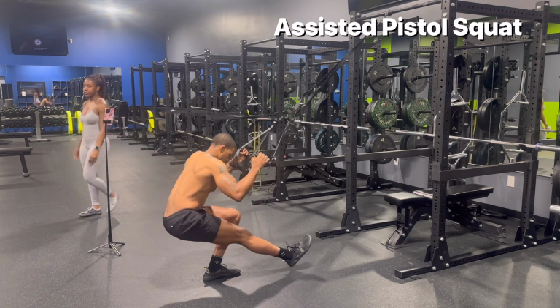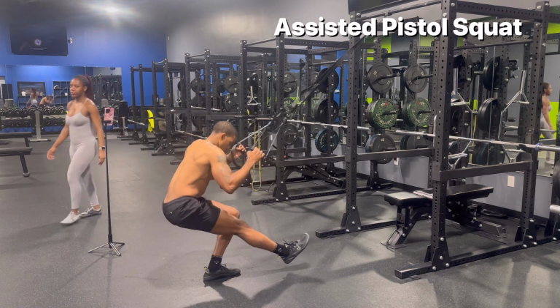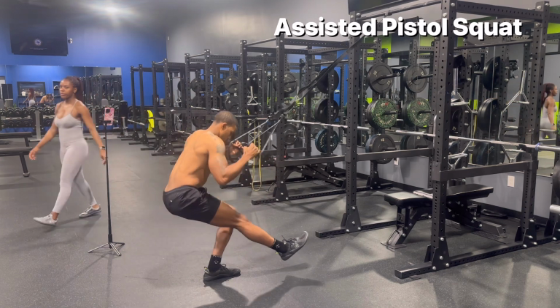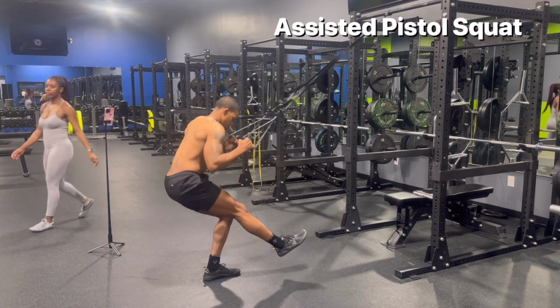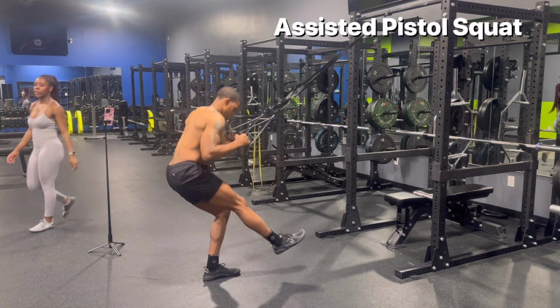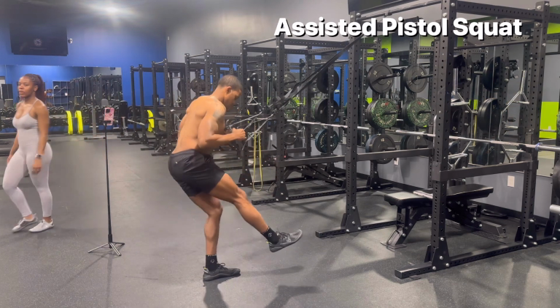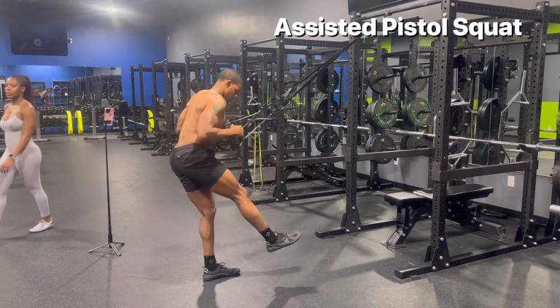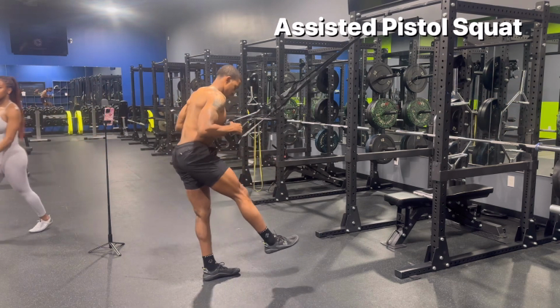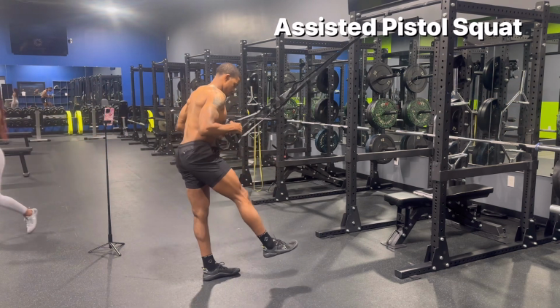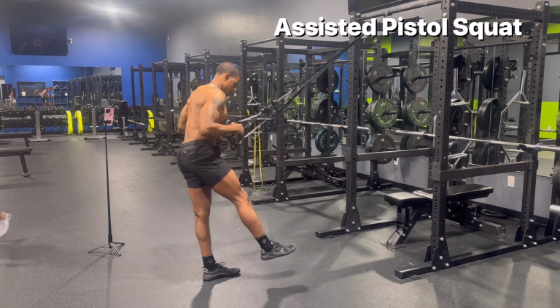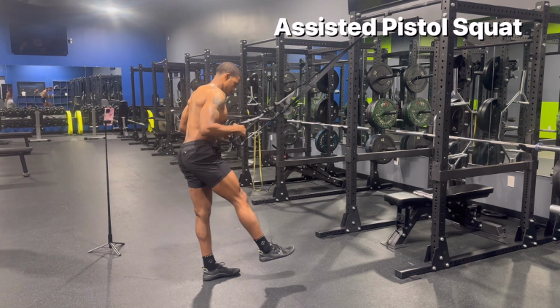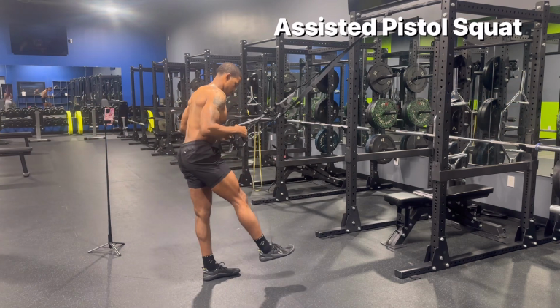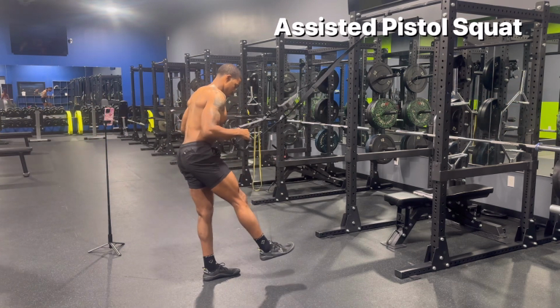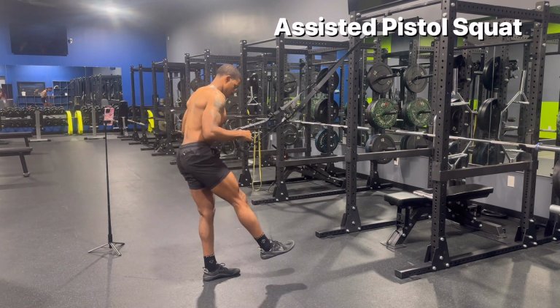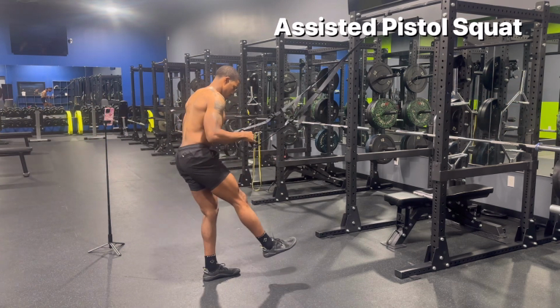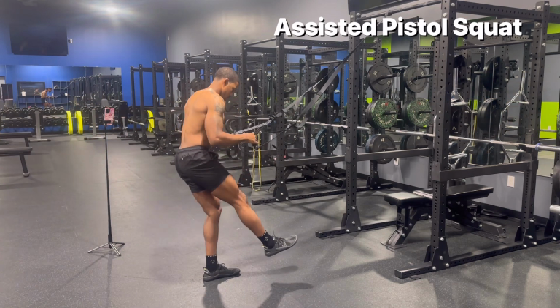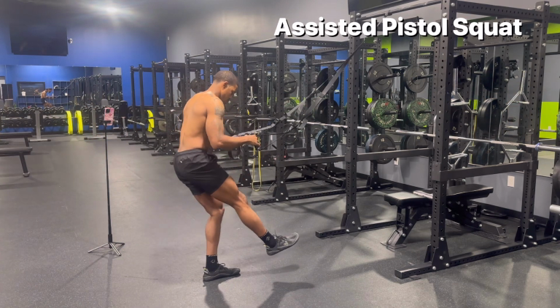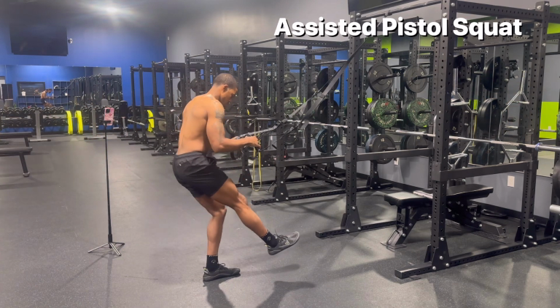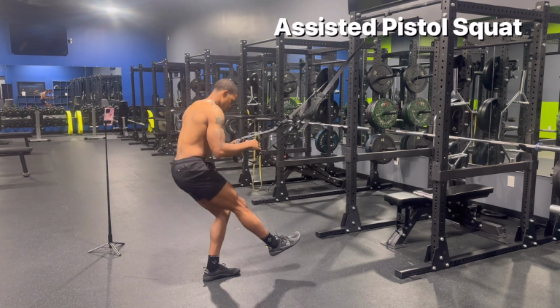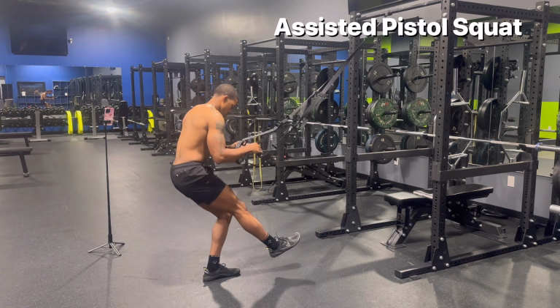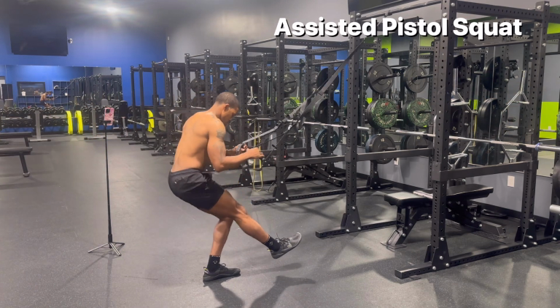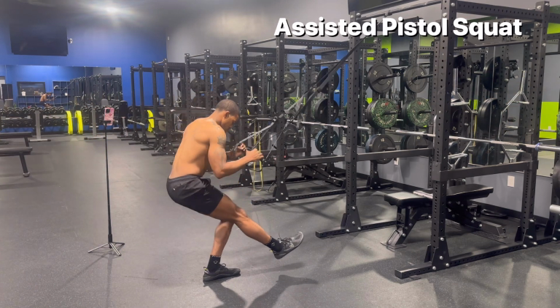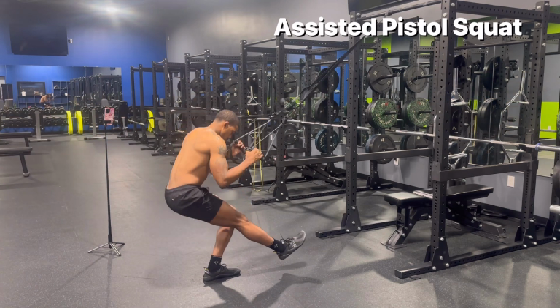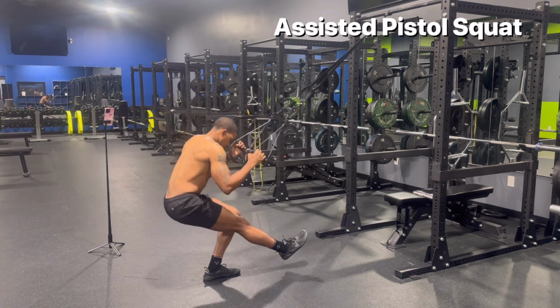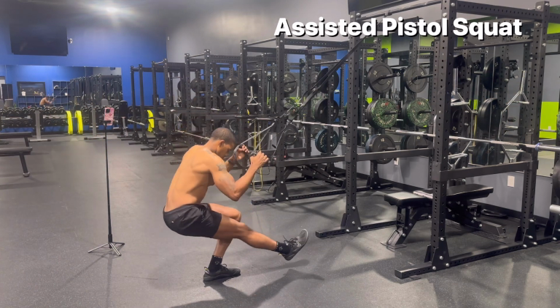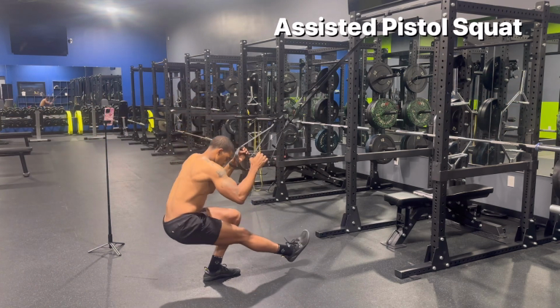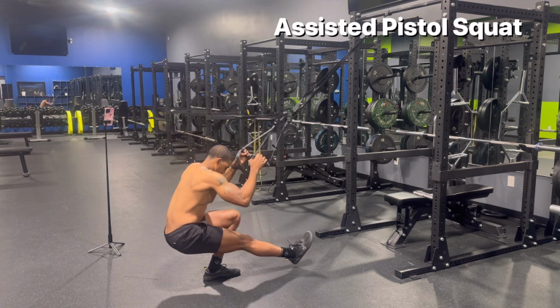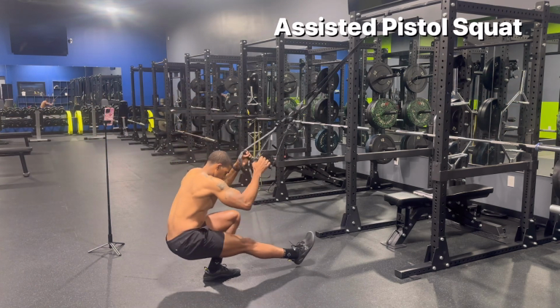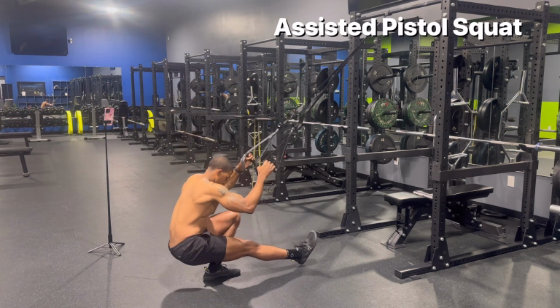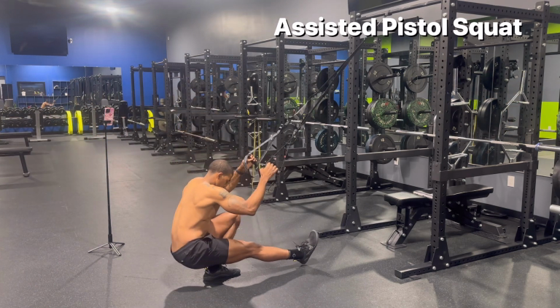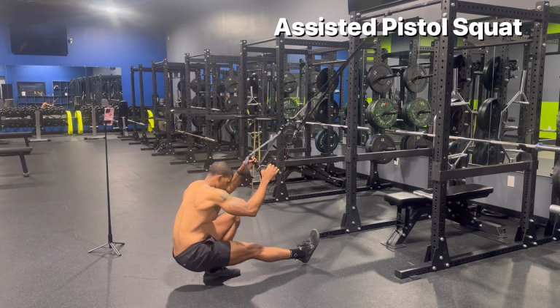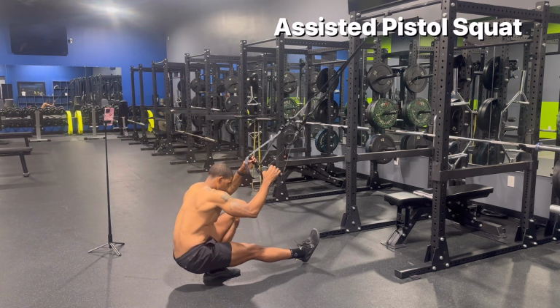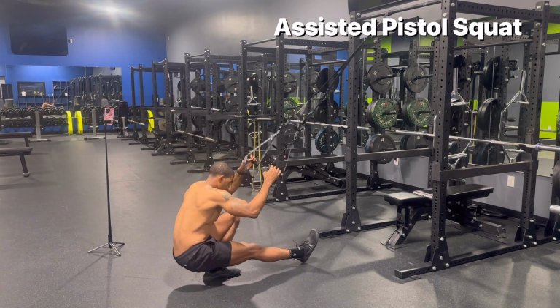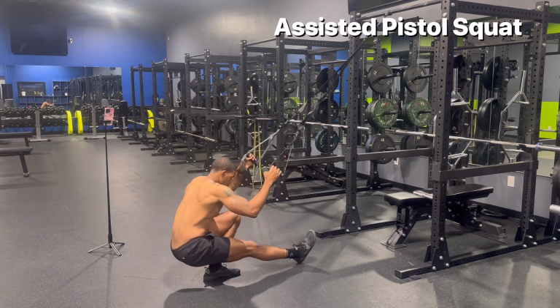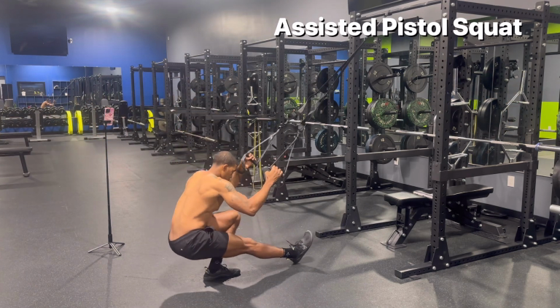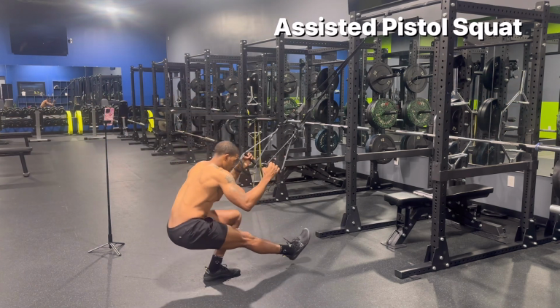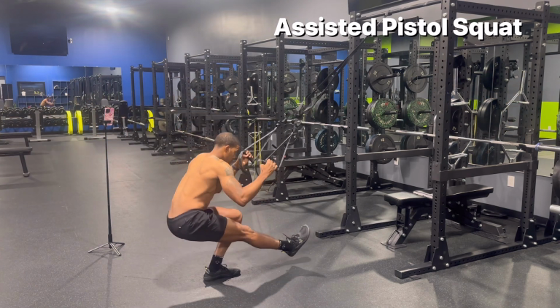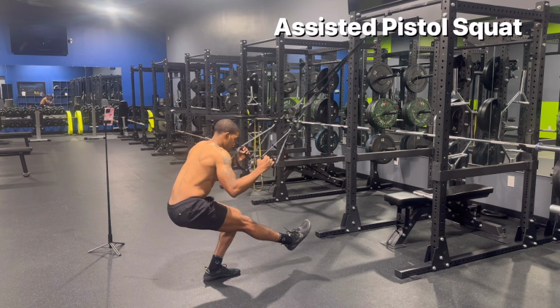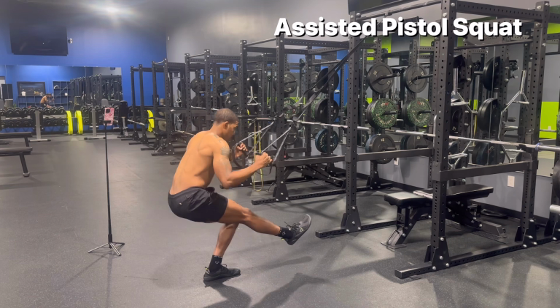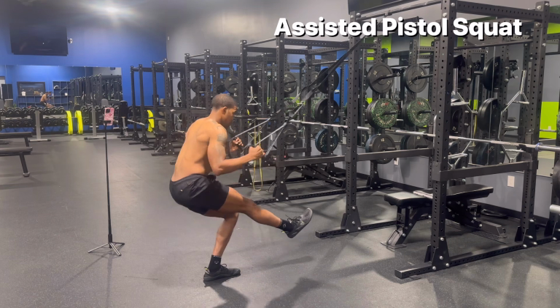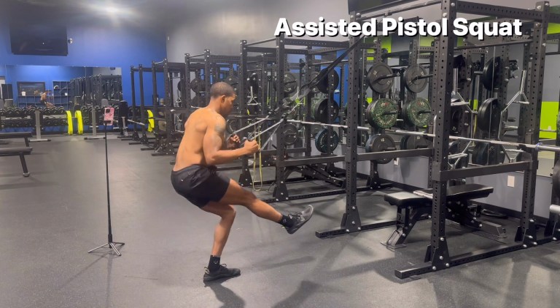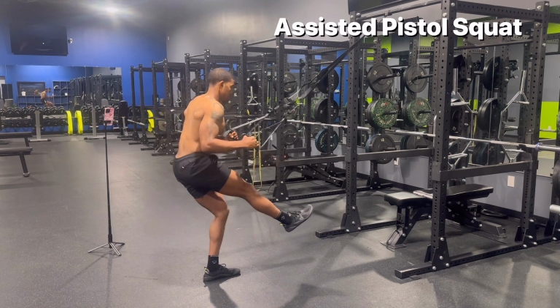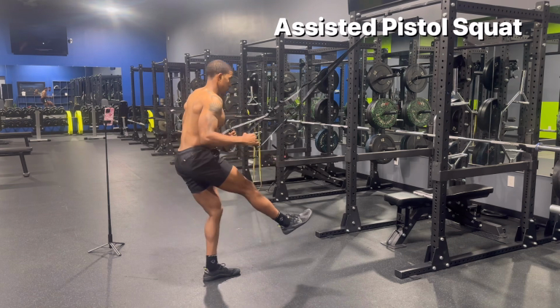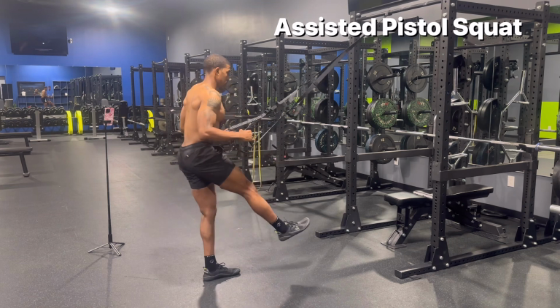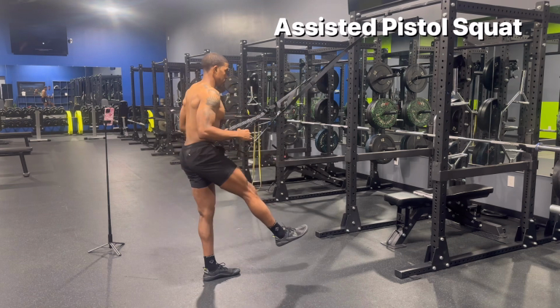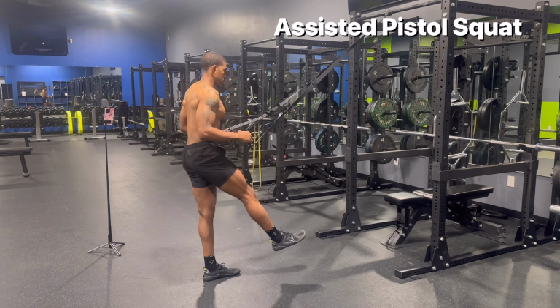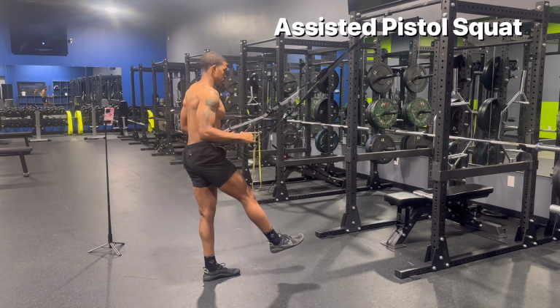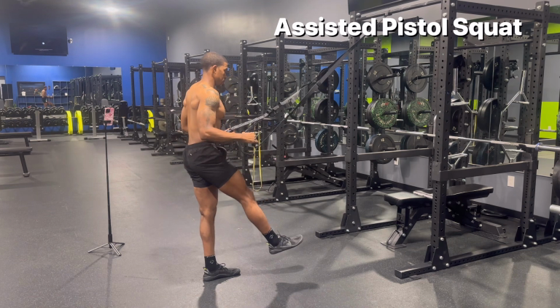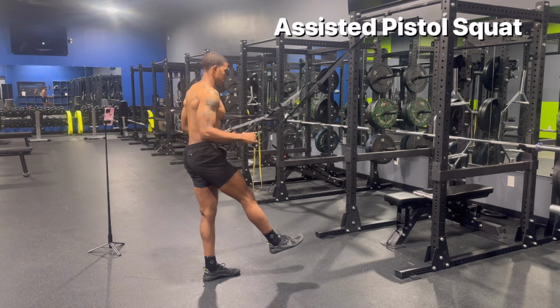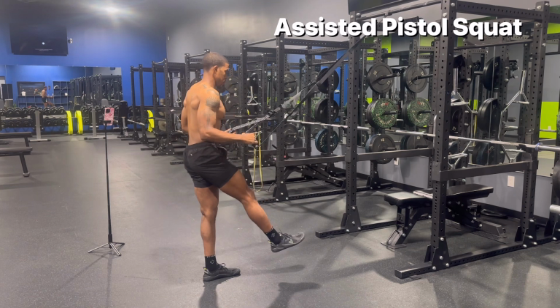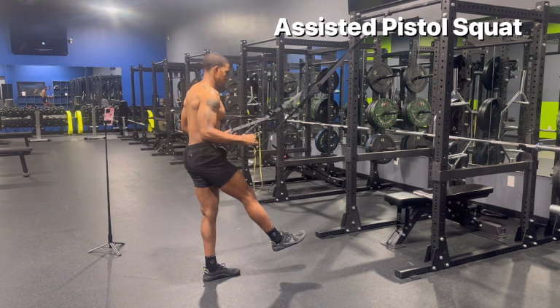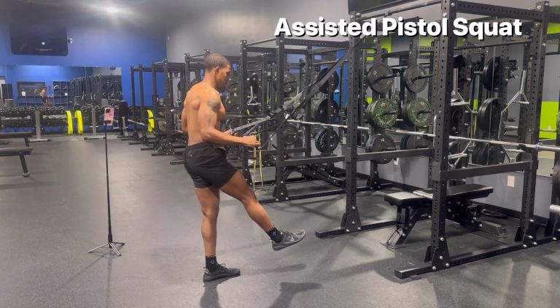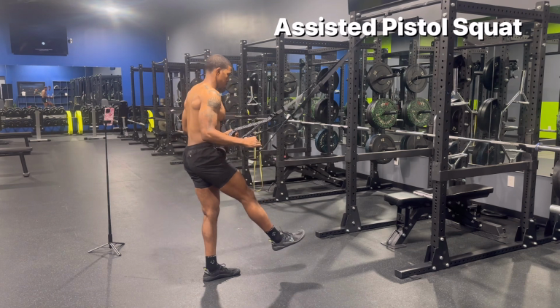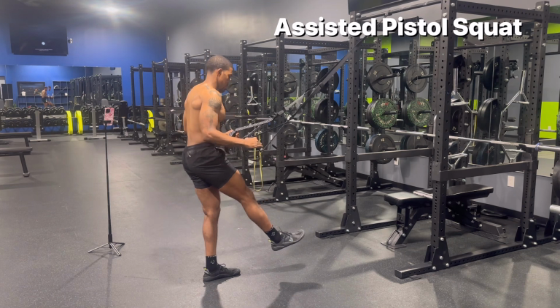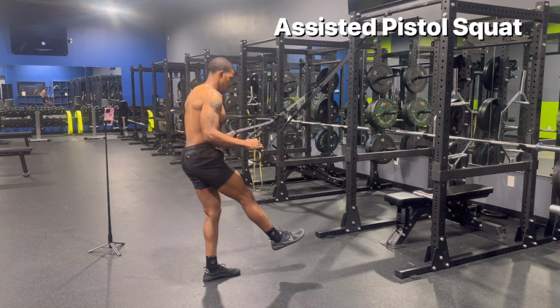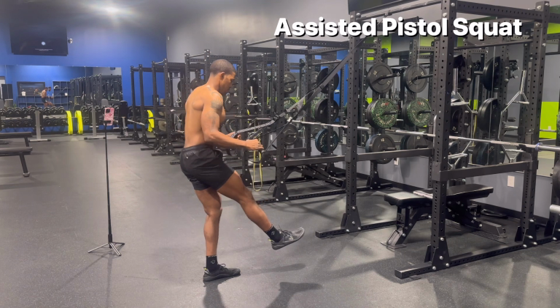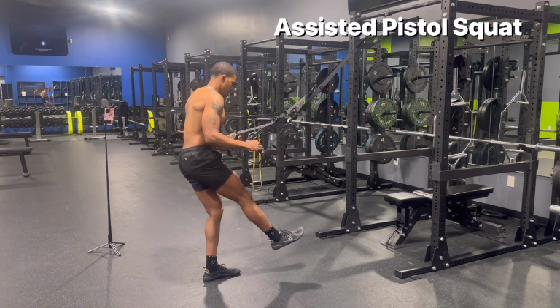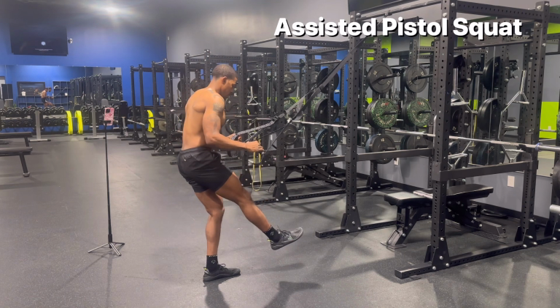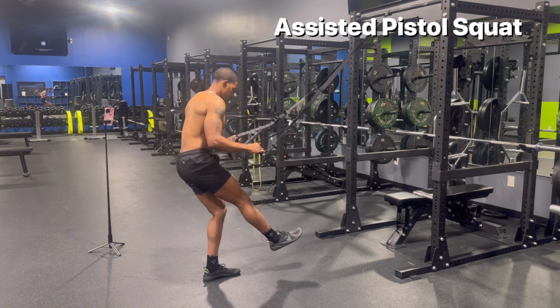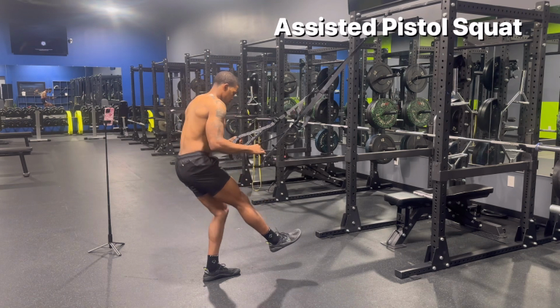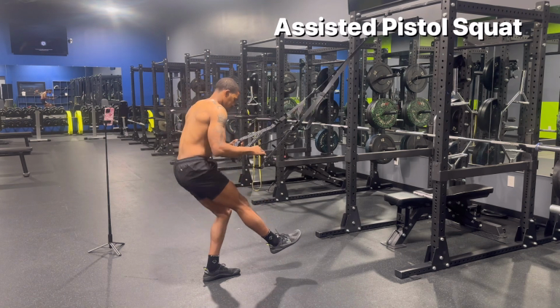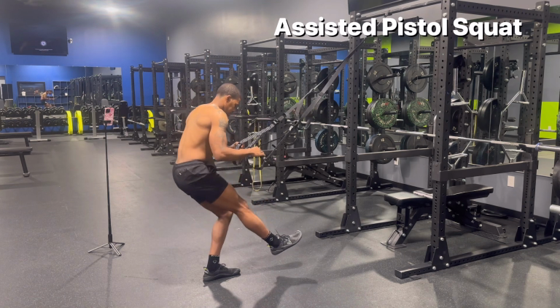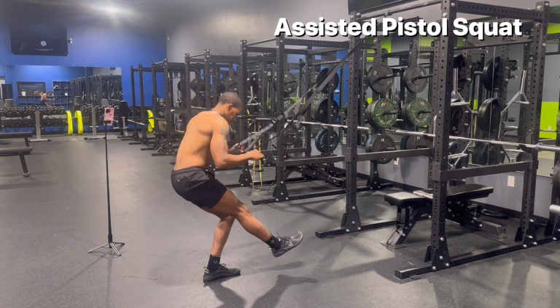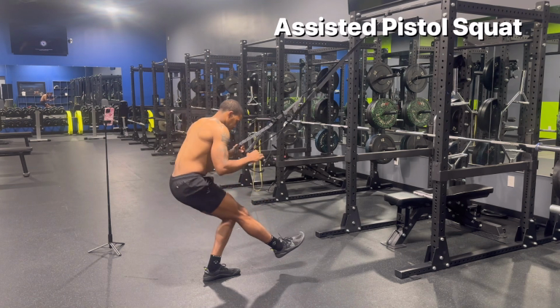You can also do these holding on to anything stable. Again, you want to think about the quad doing all the work. Keep your core tight.